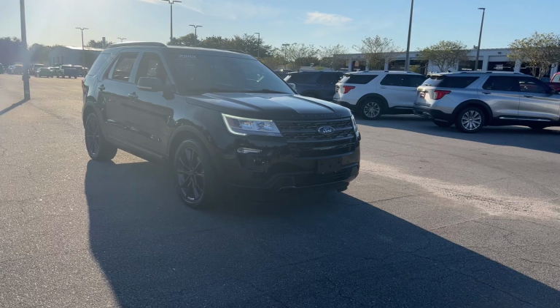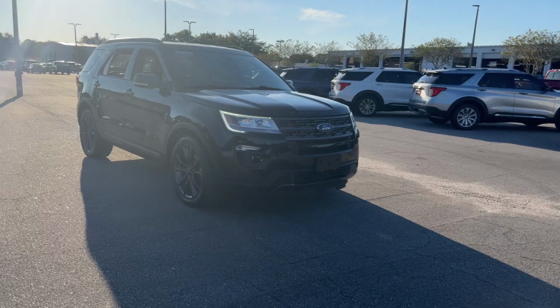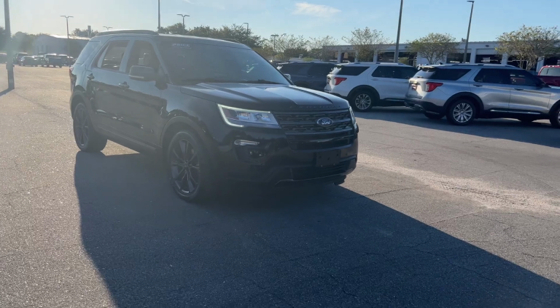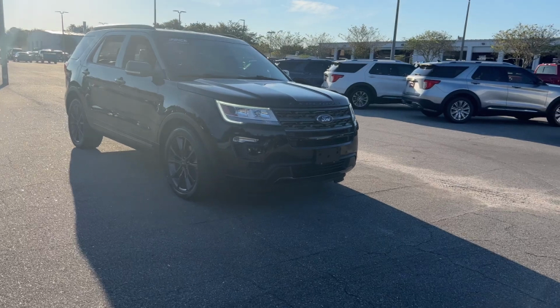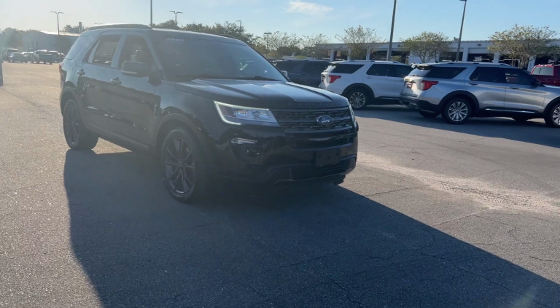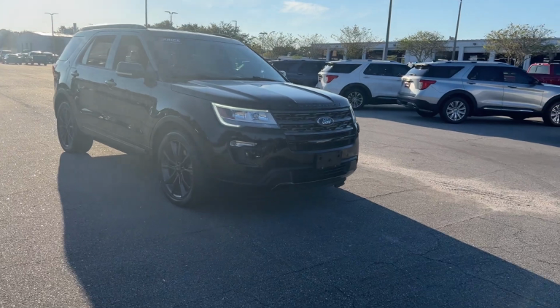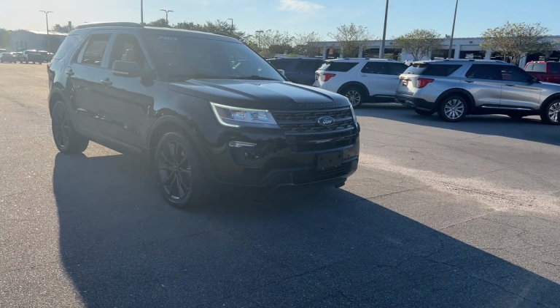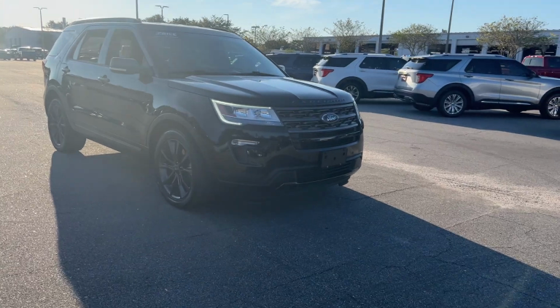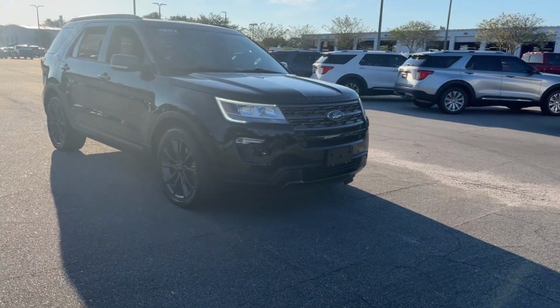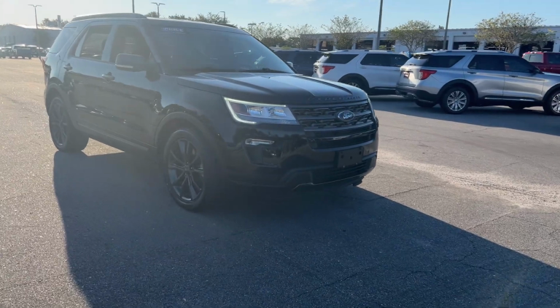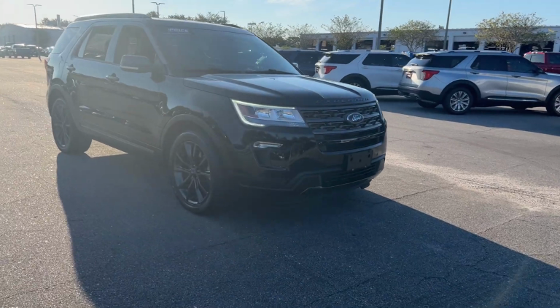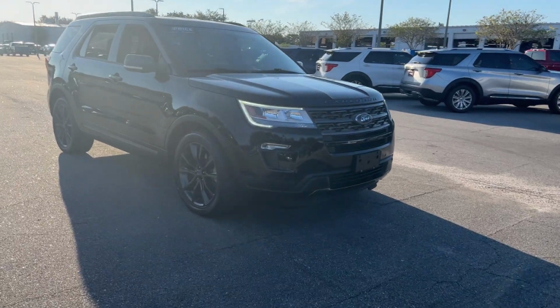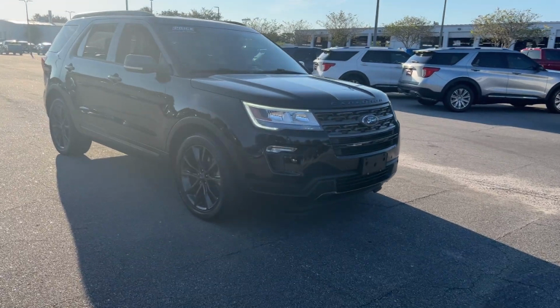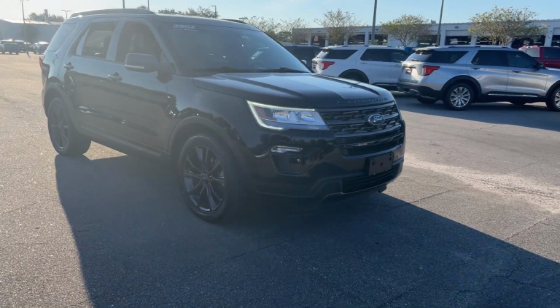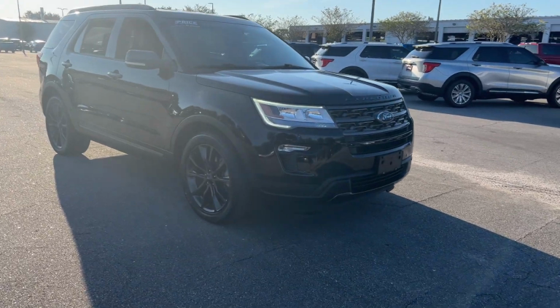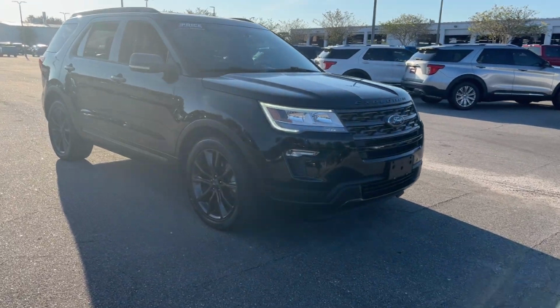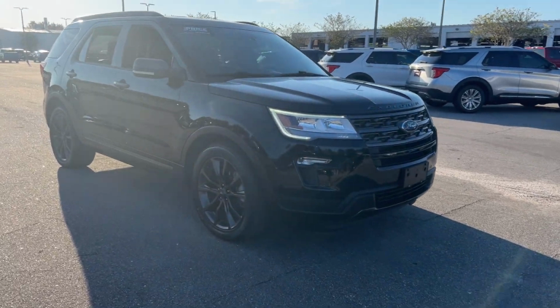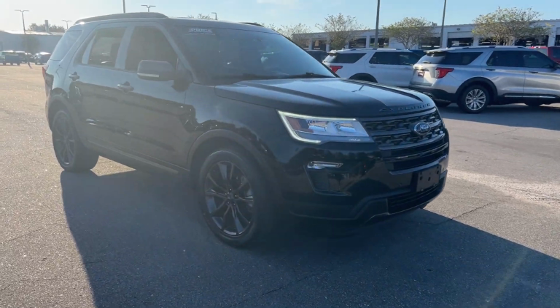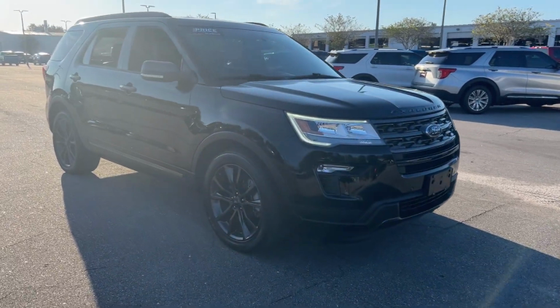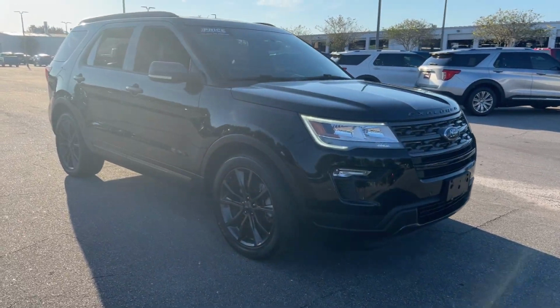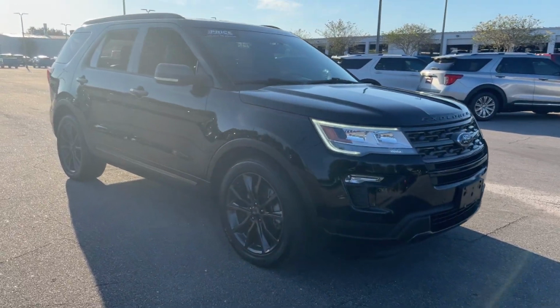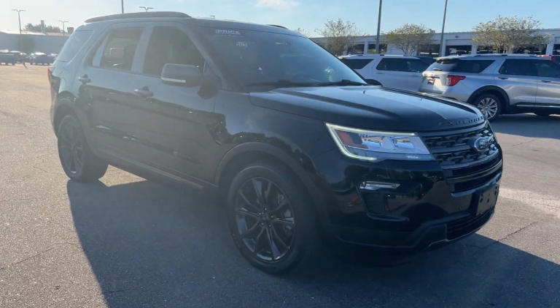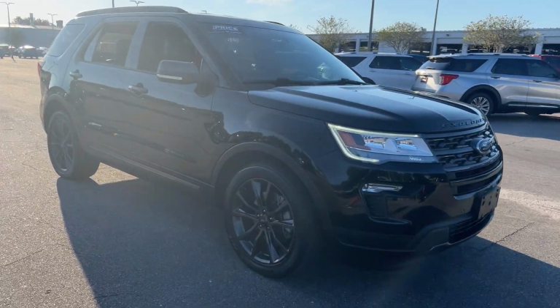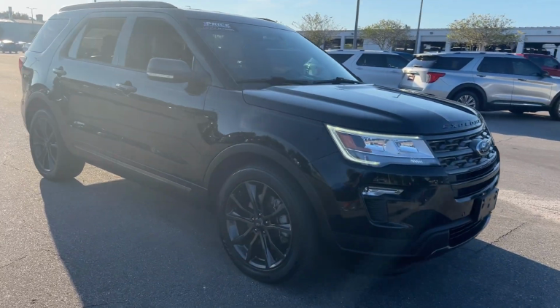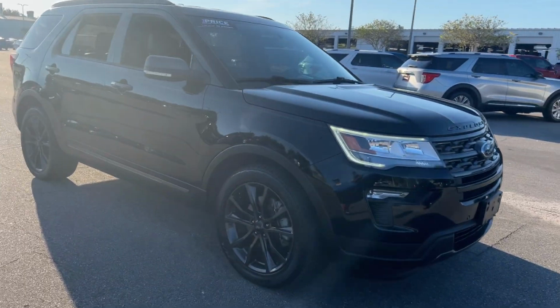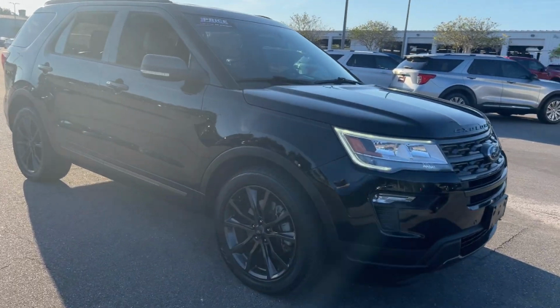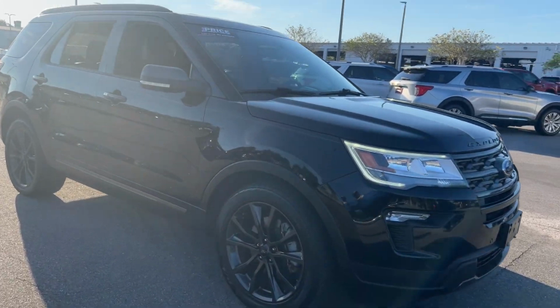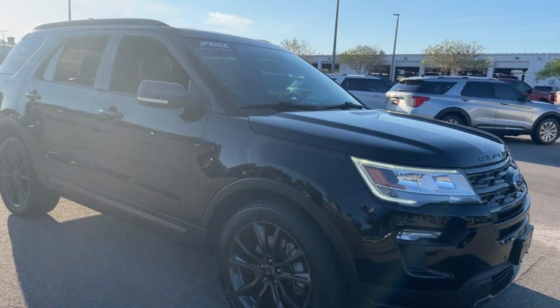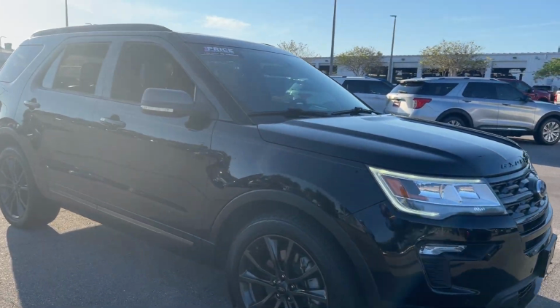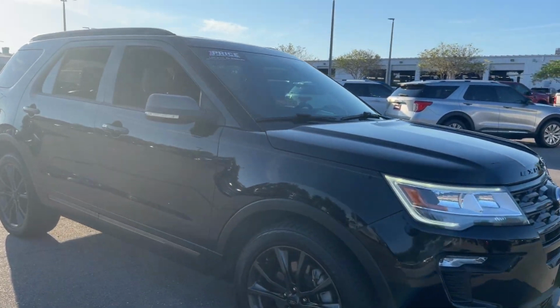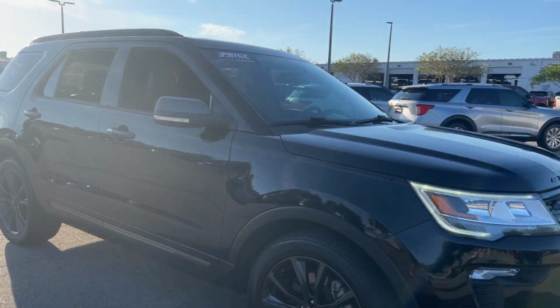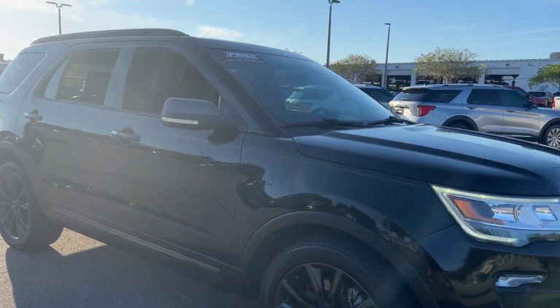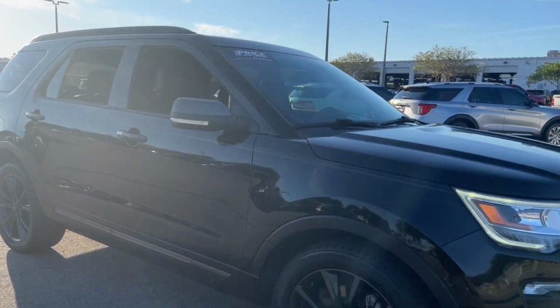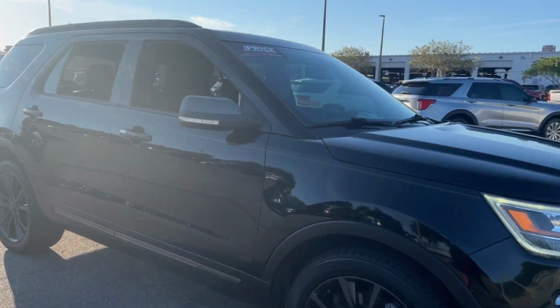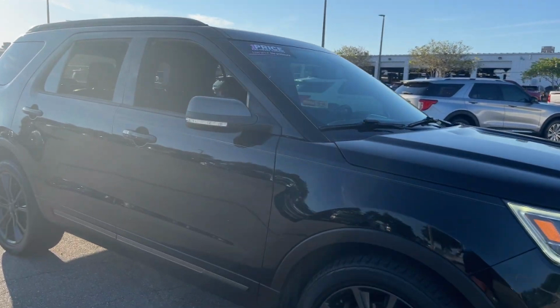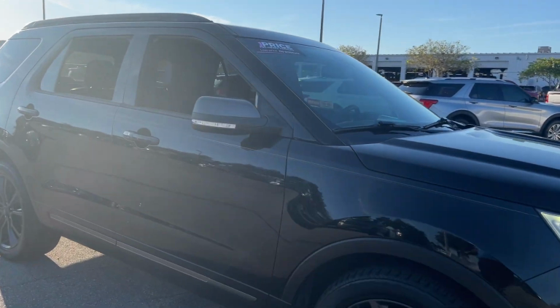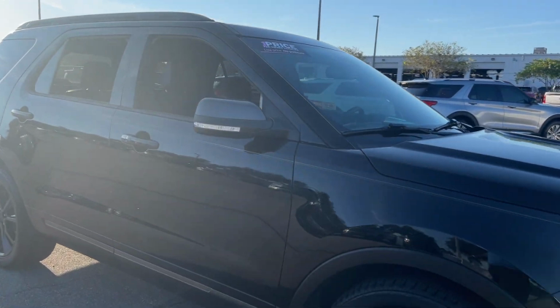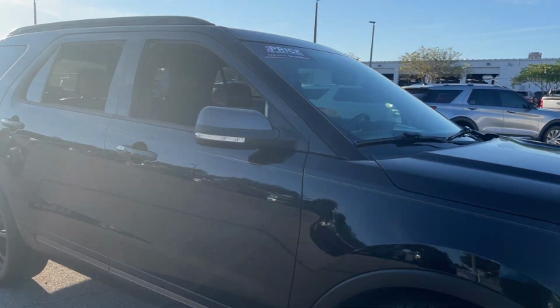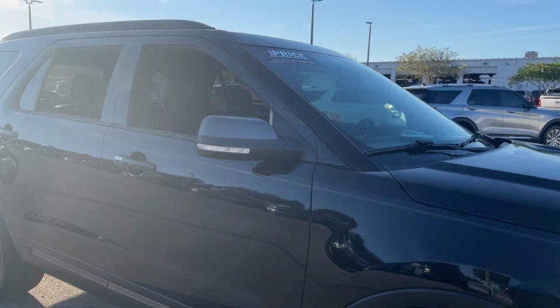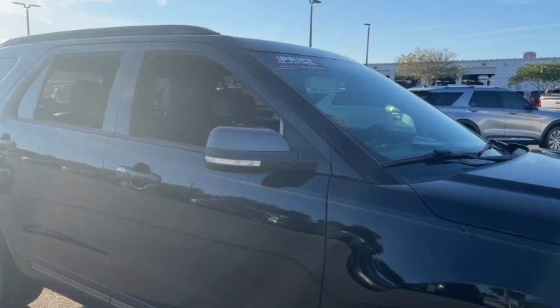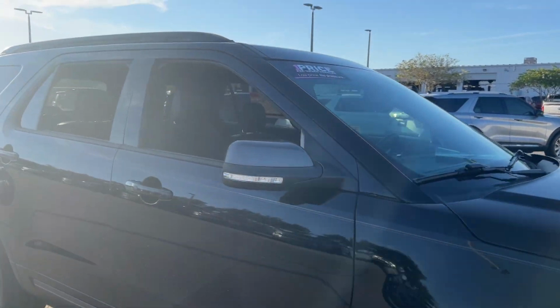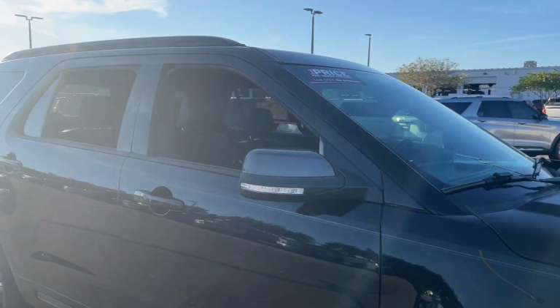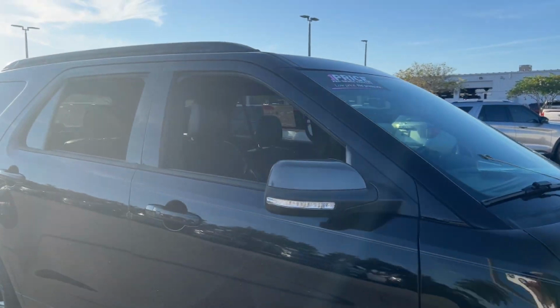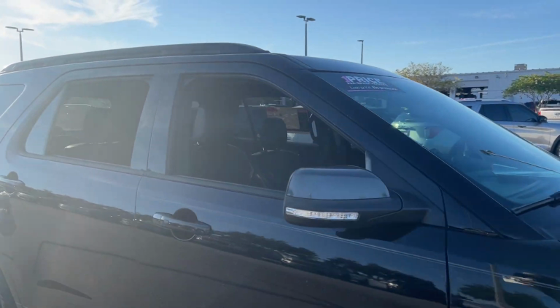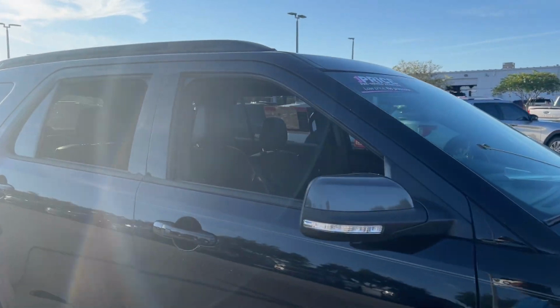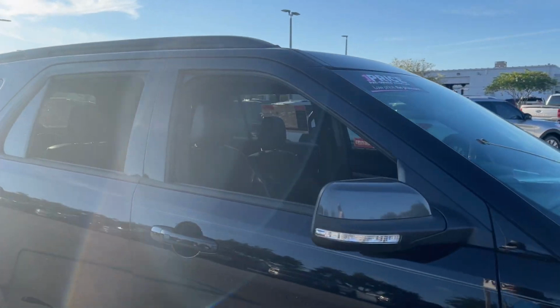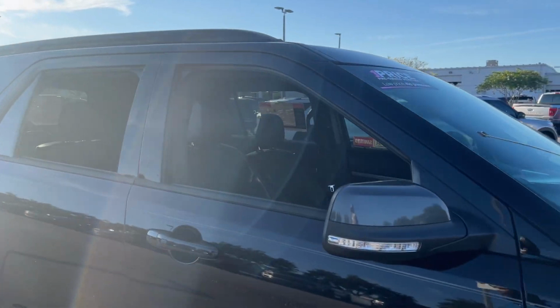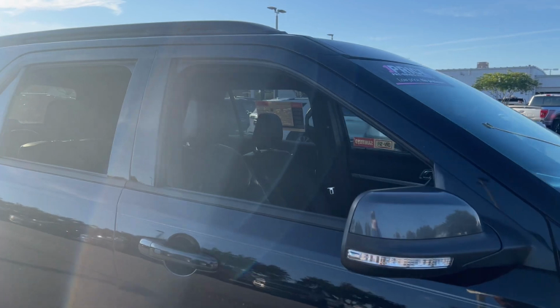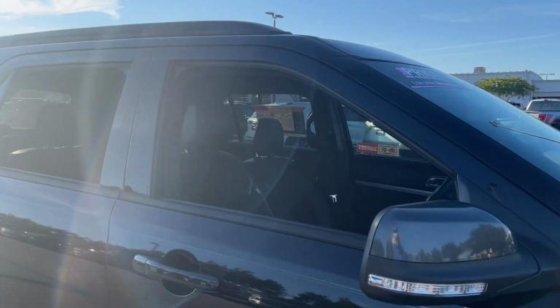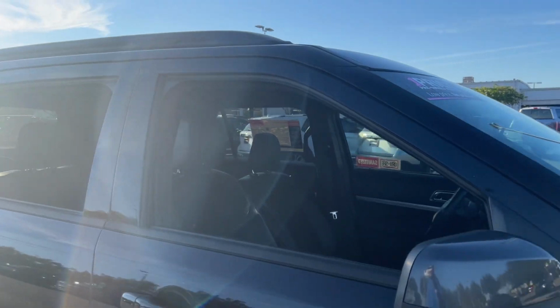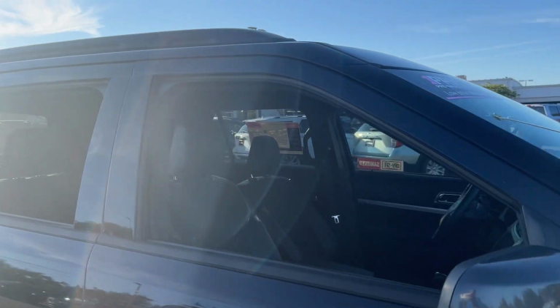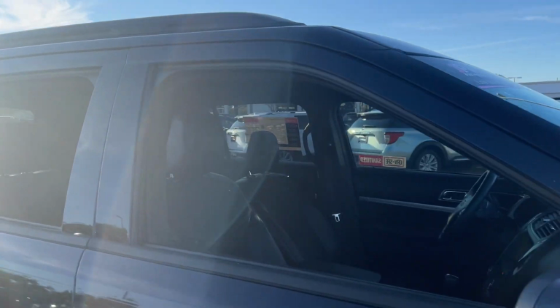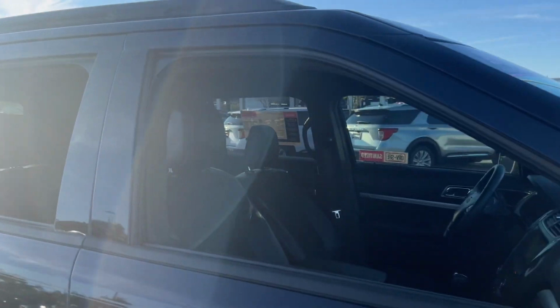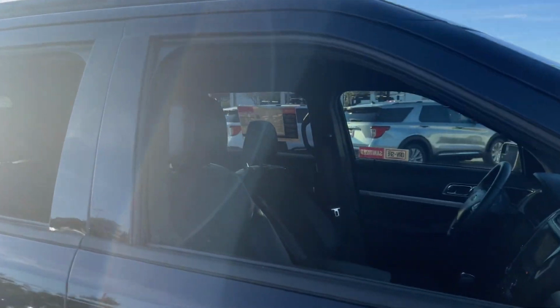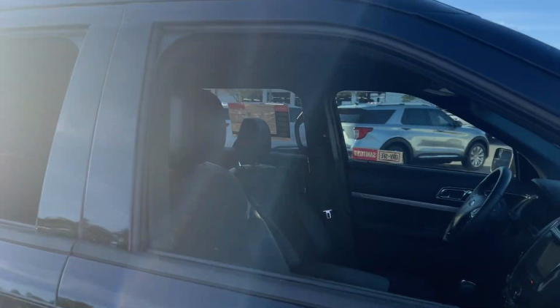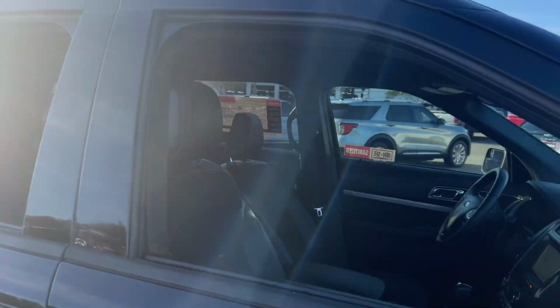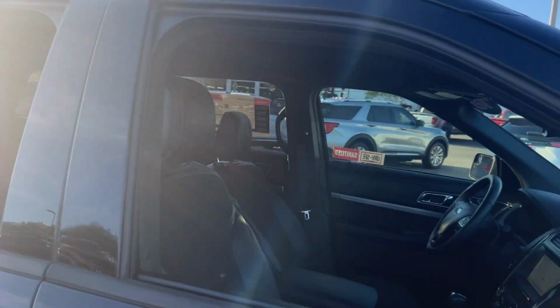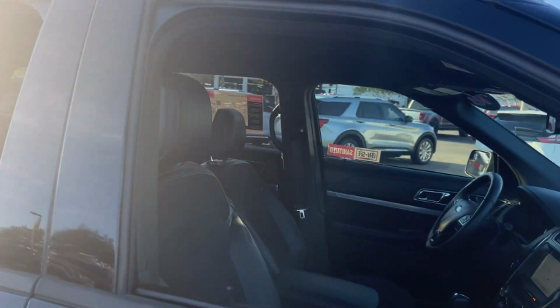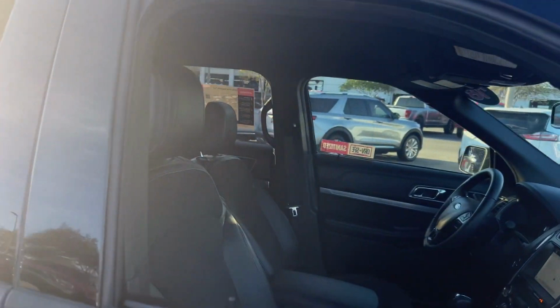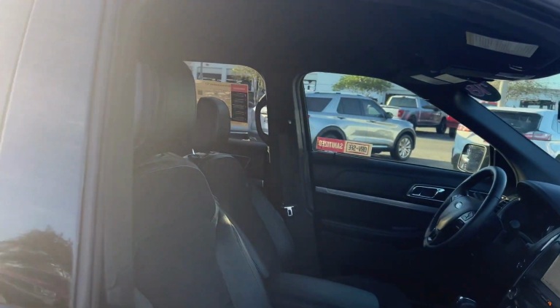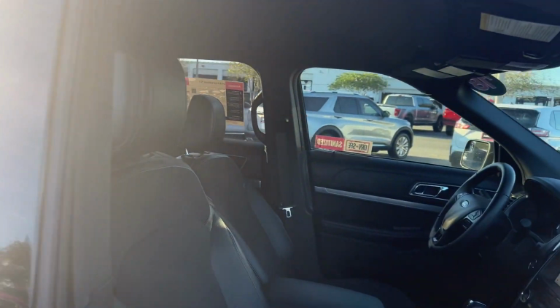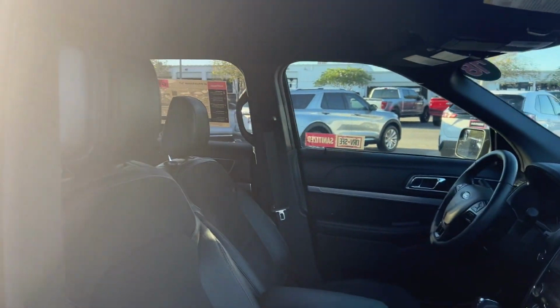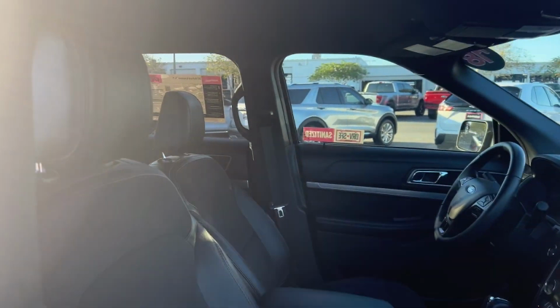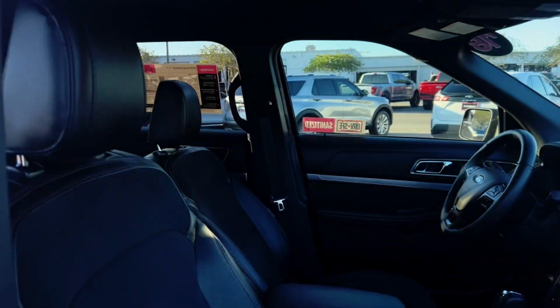This is a 2018 Ford Explorer XLT, black over black interior.